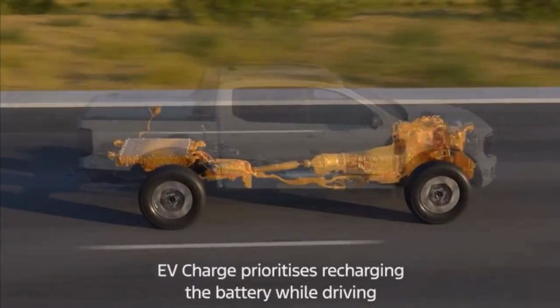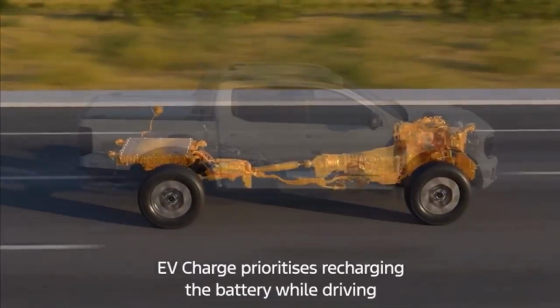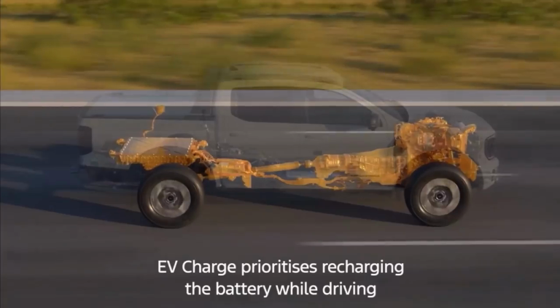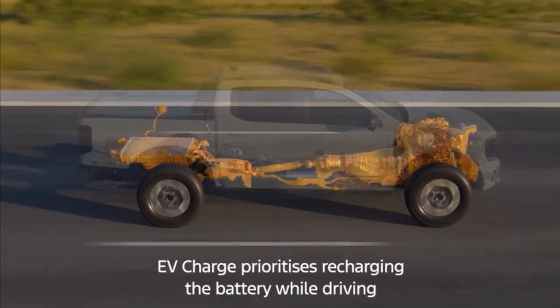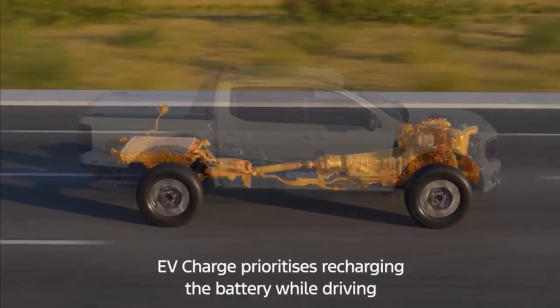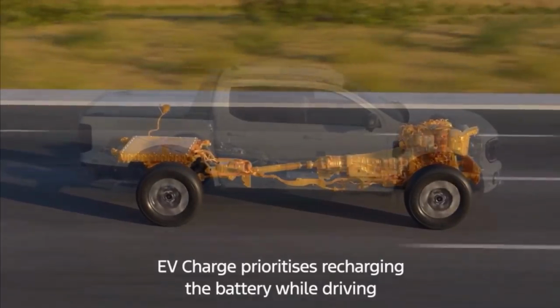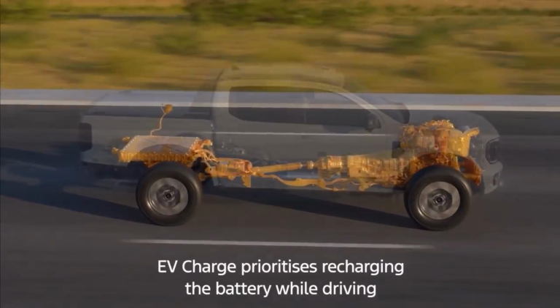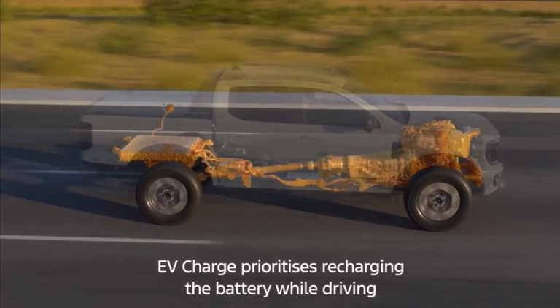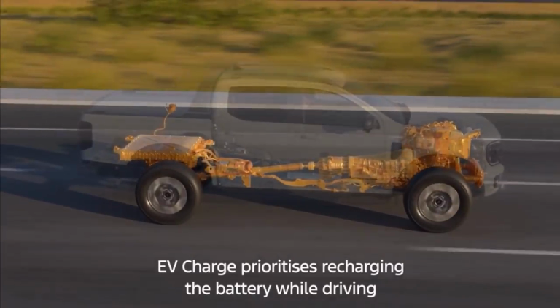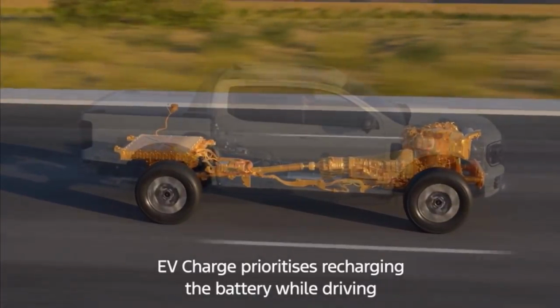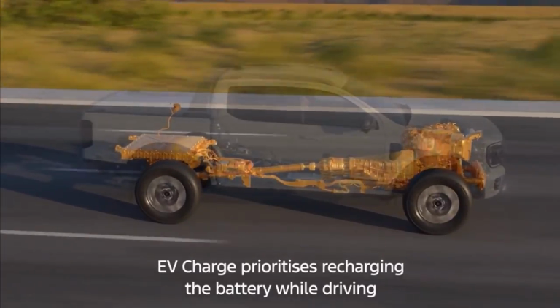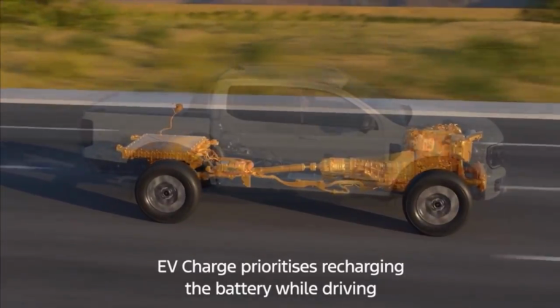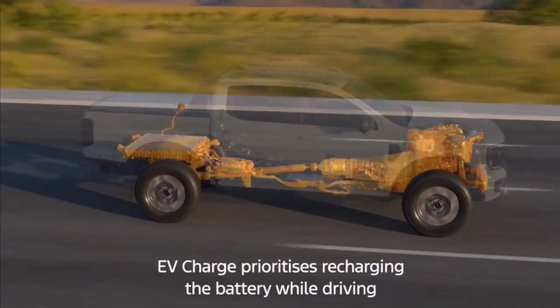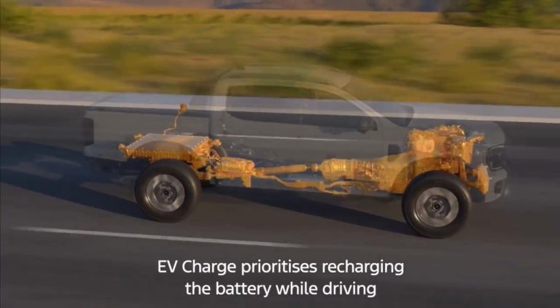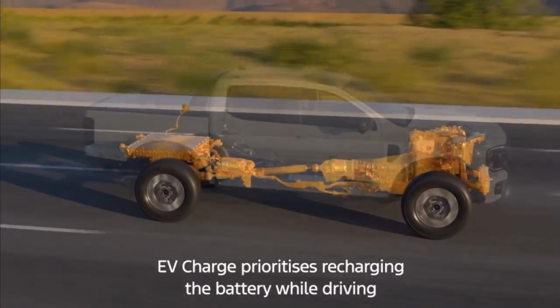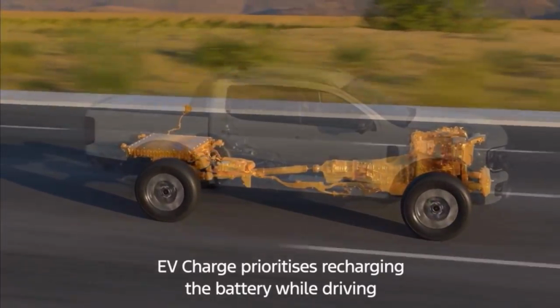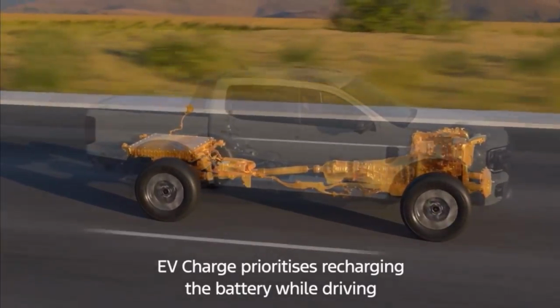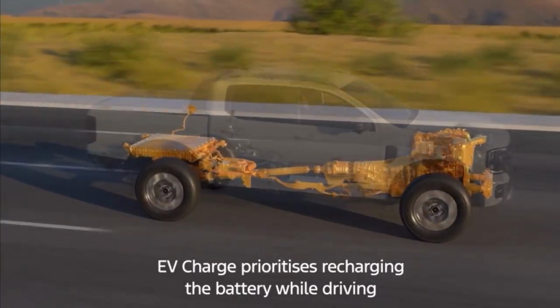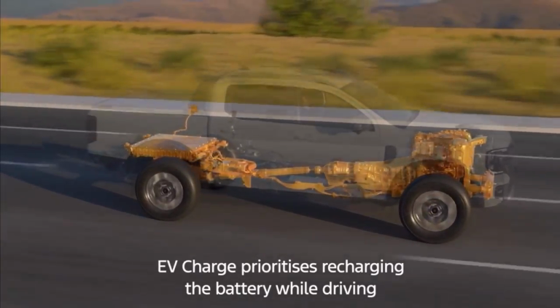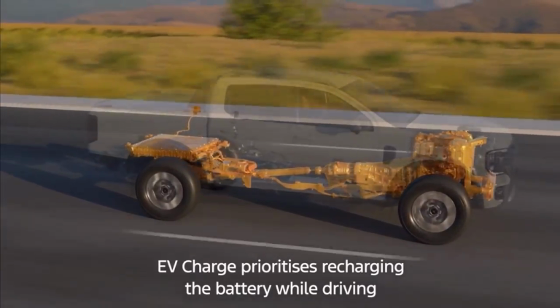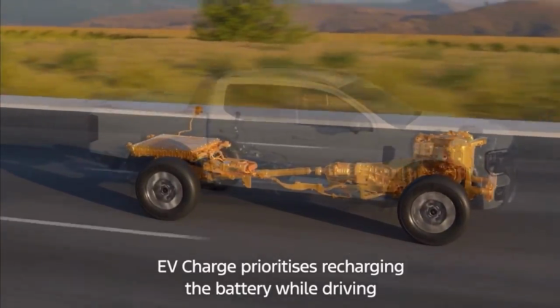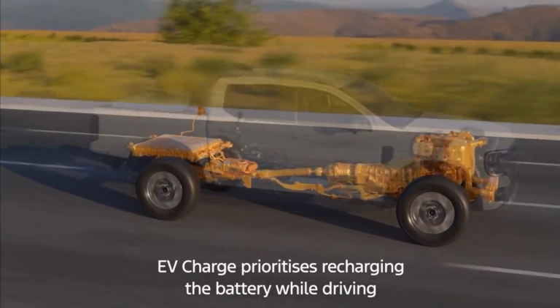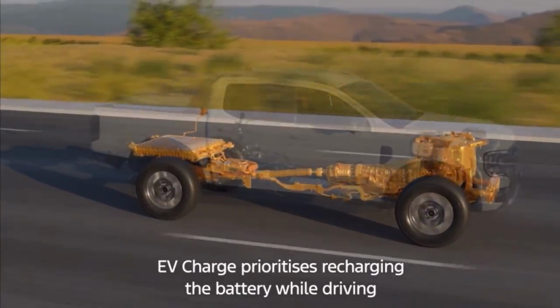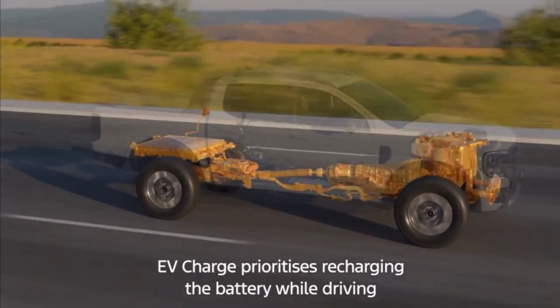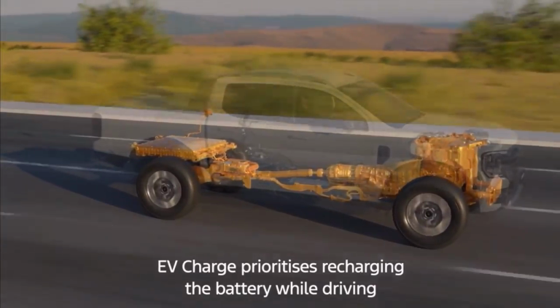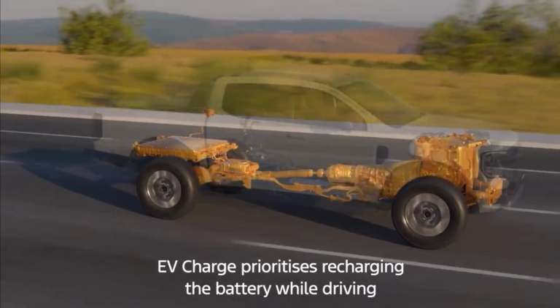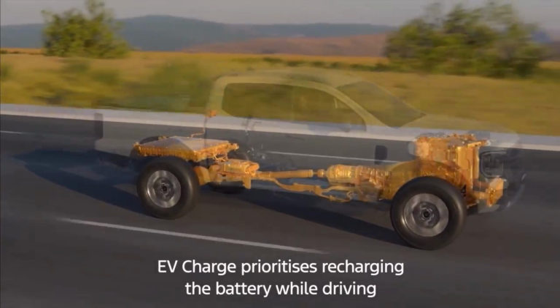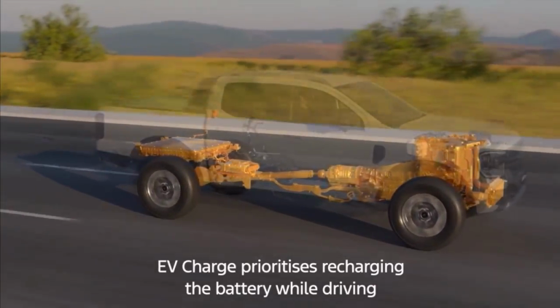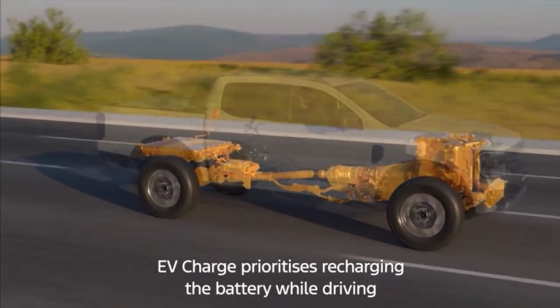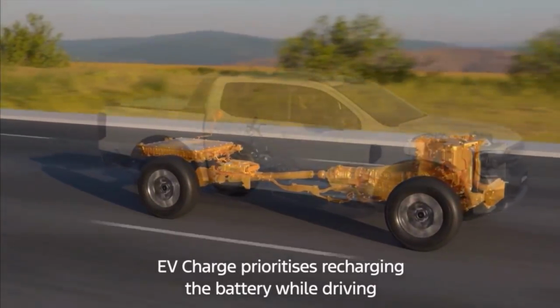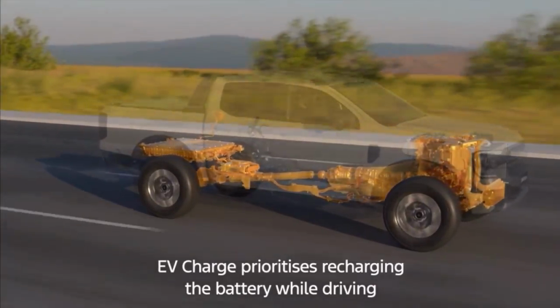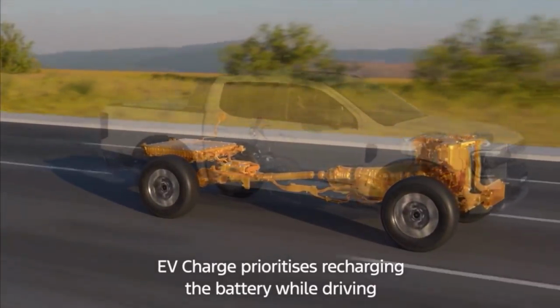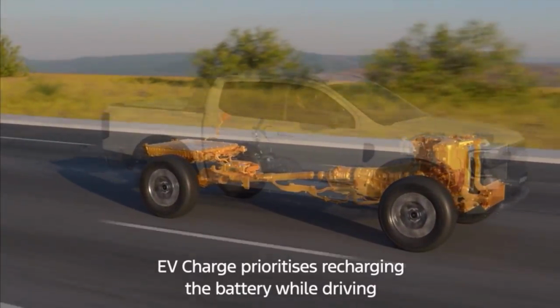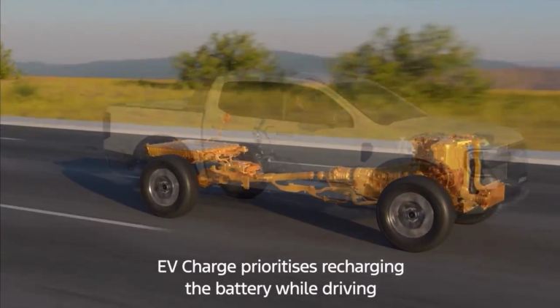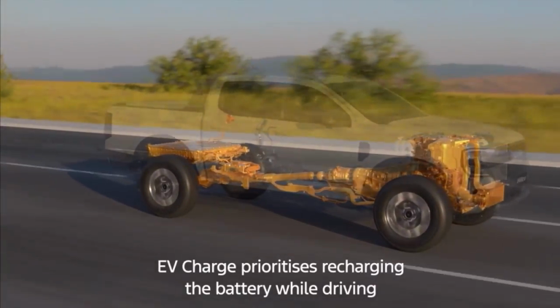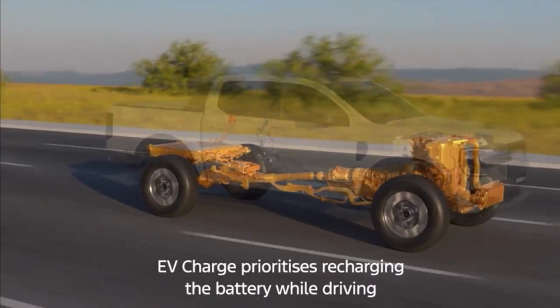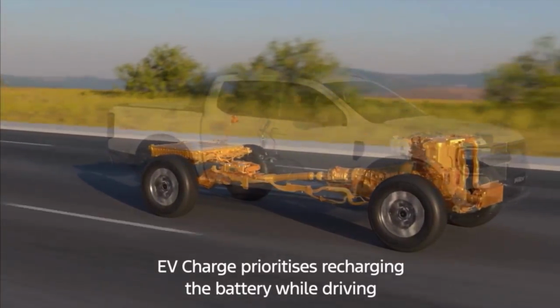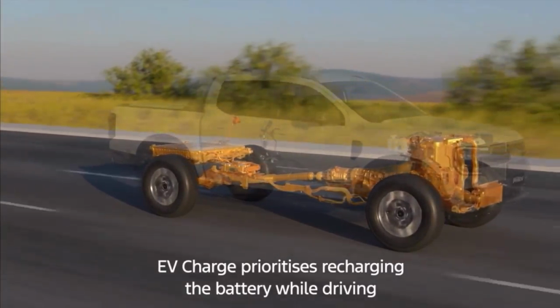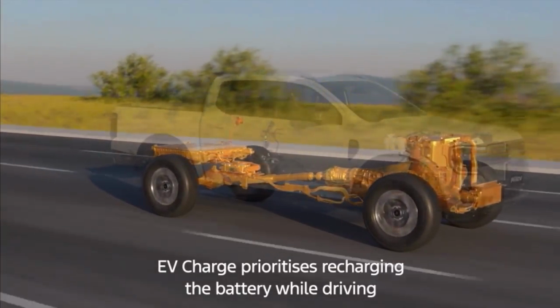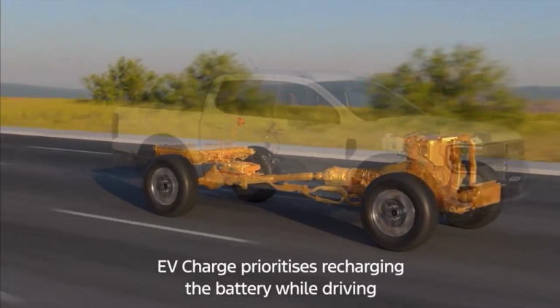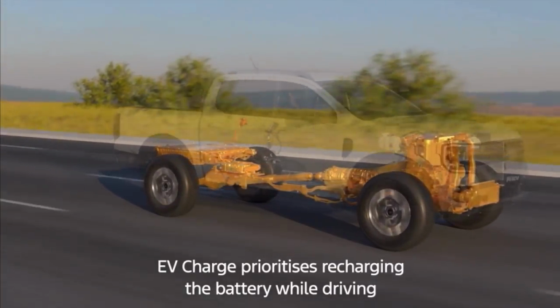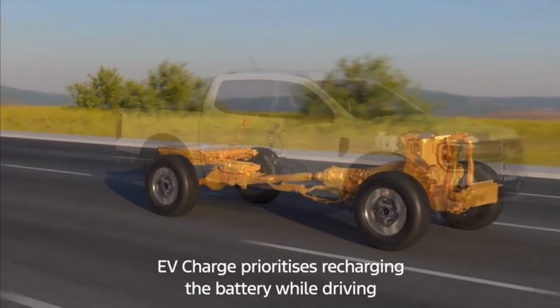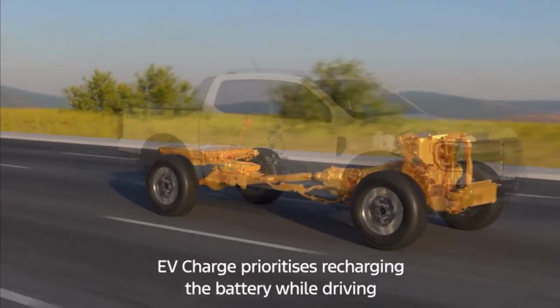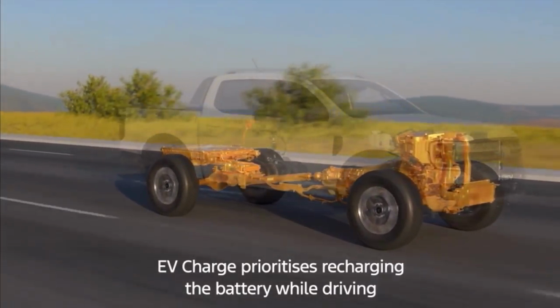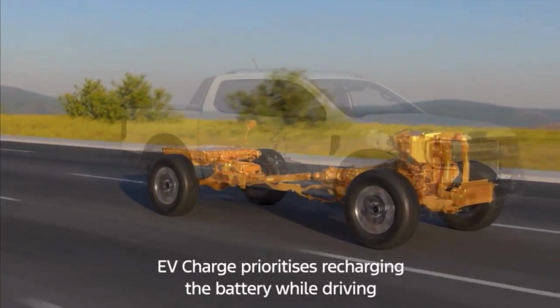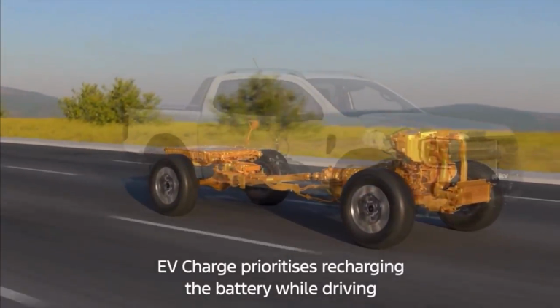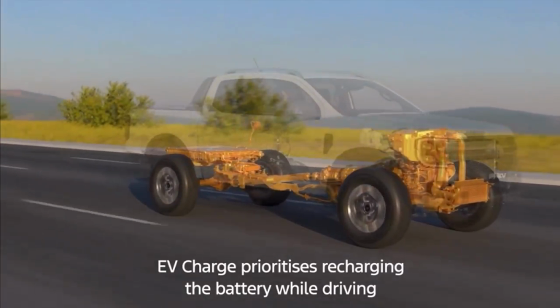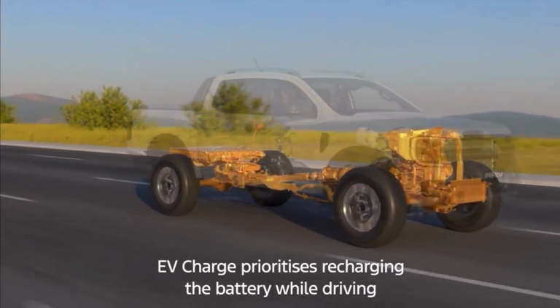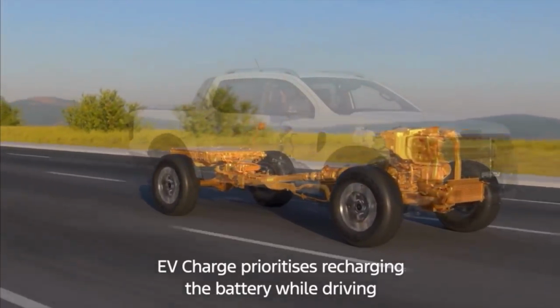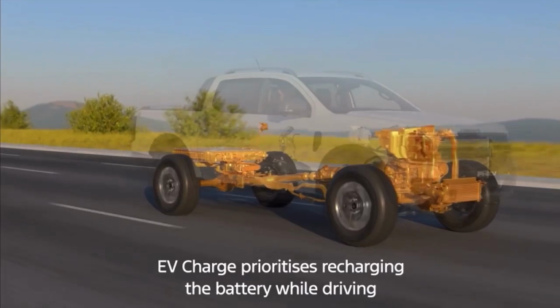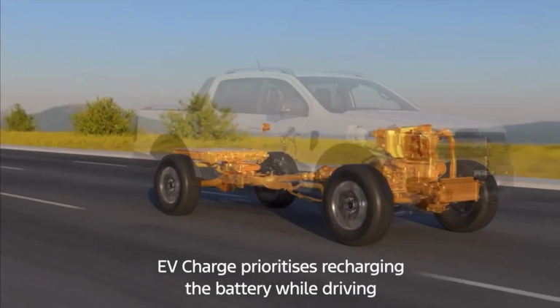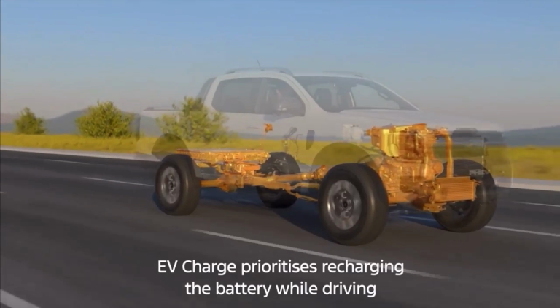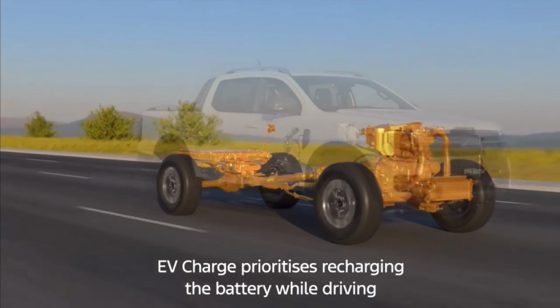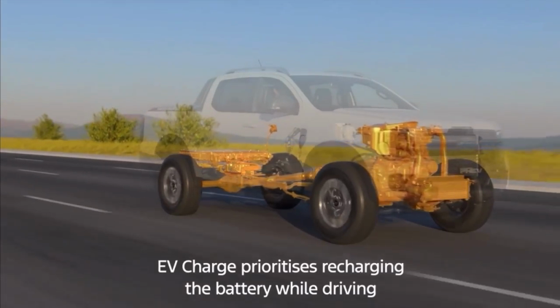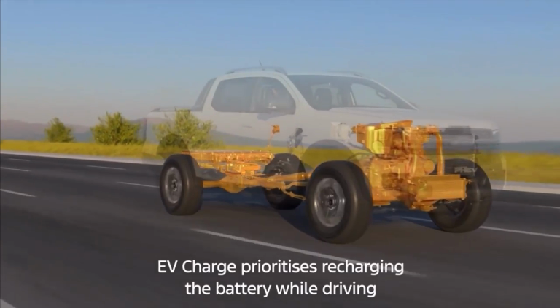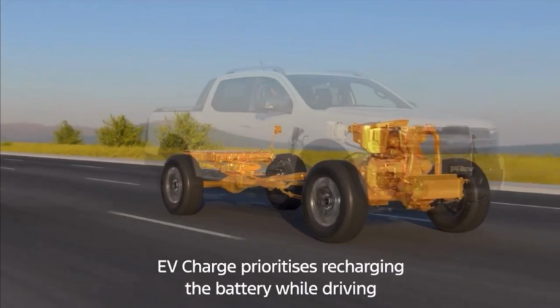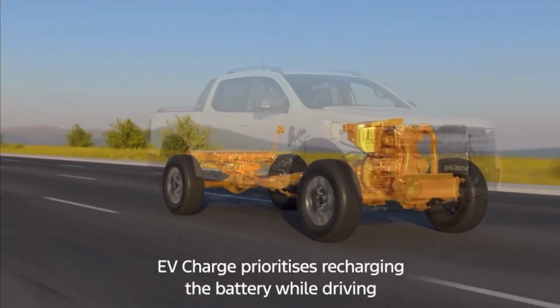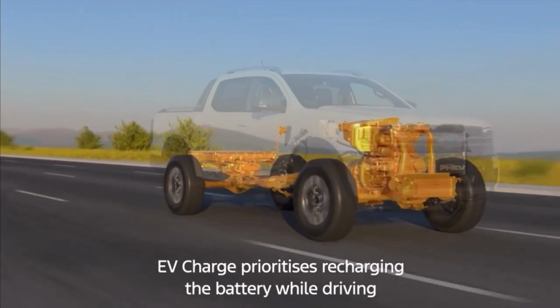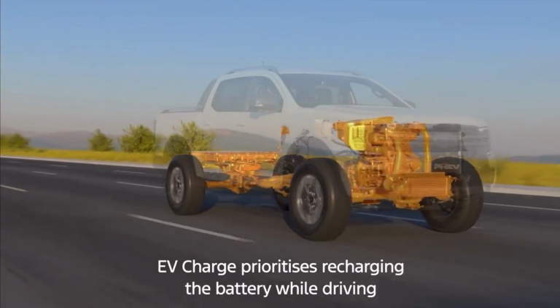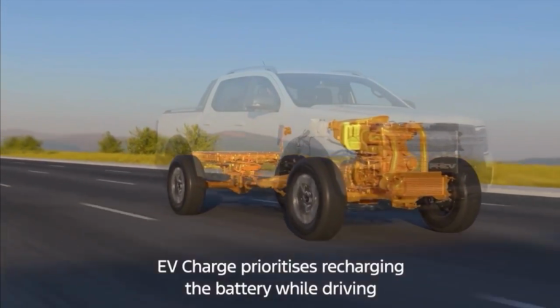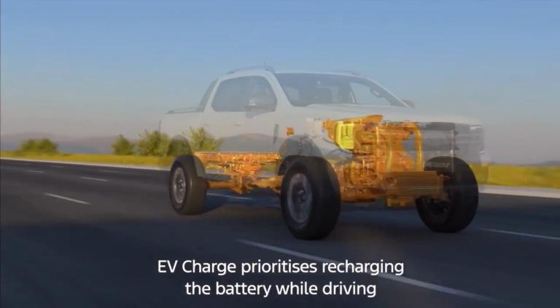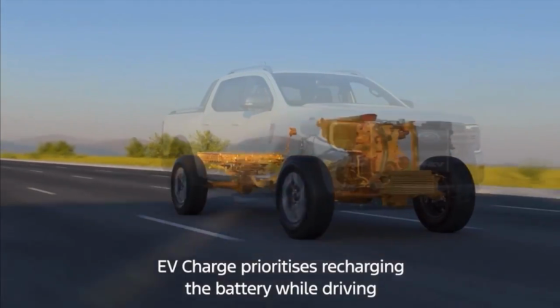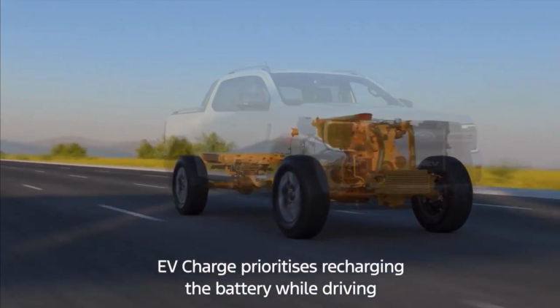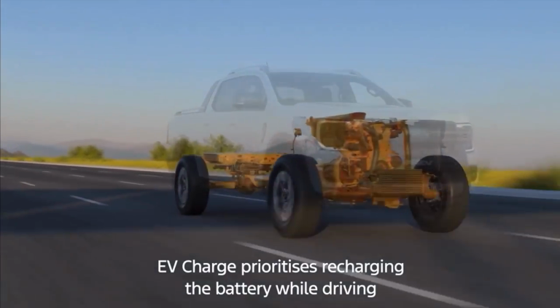When charge is depleted and there's nowhere to plug in, EV Charge mode prioritises recharging the battery while driving.